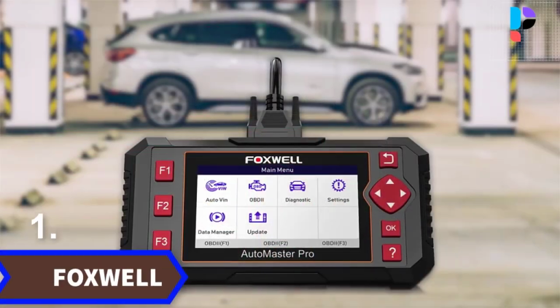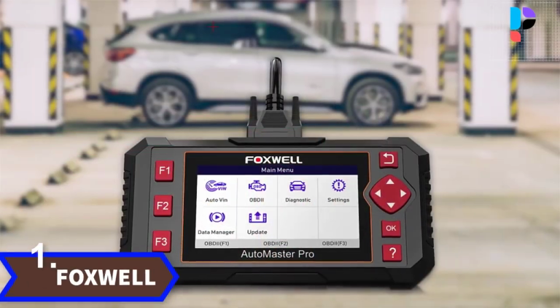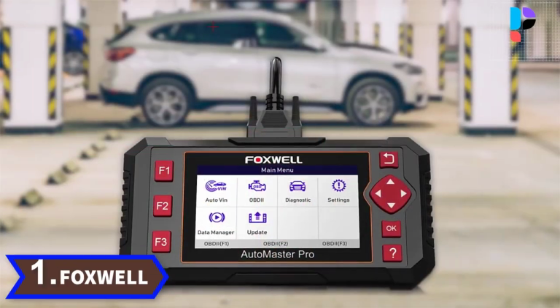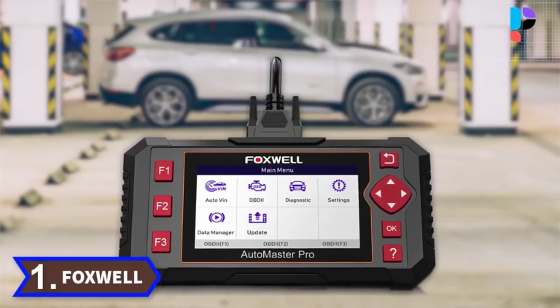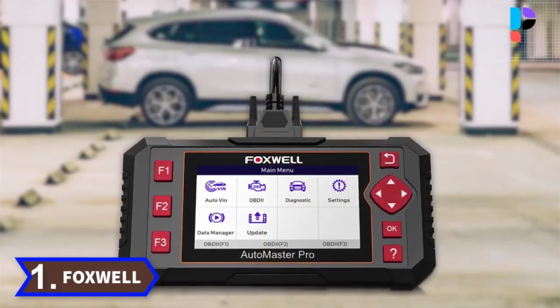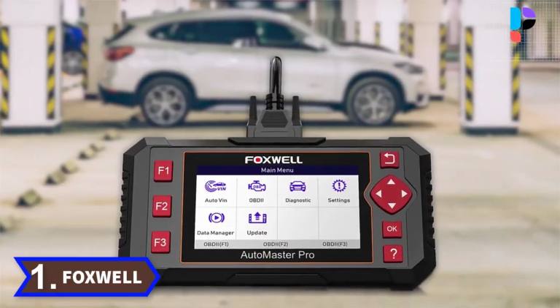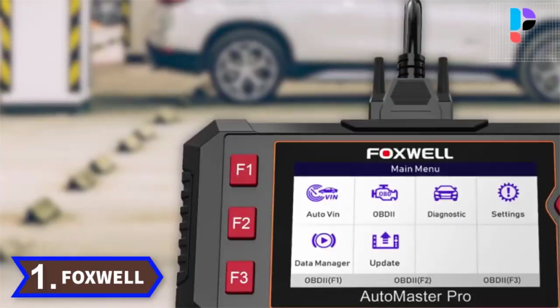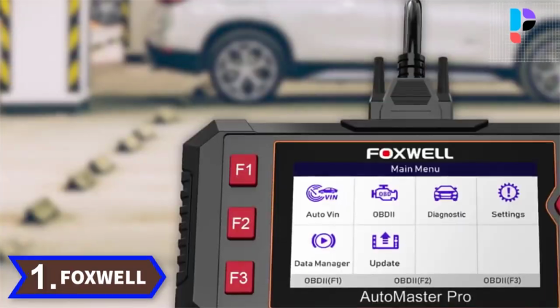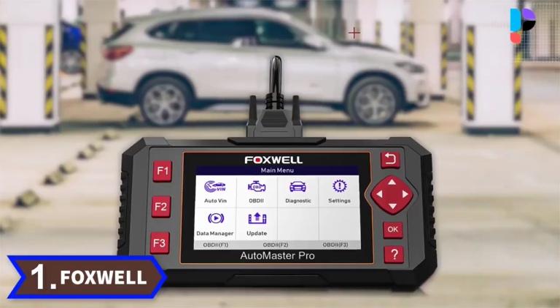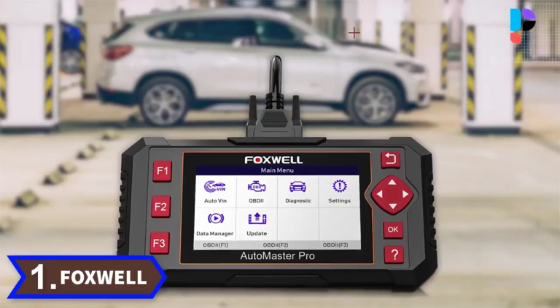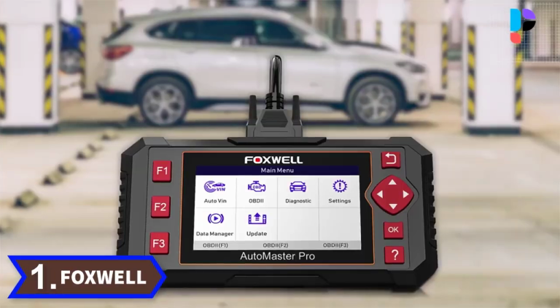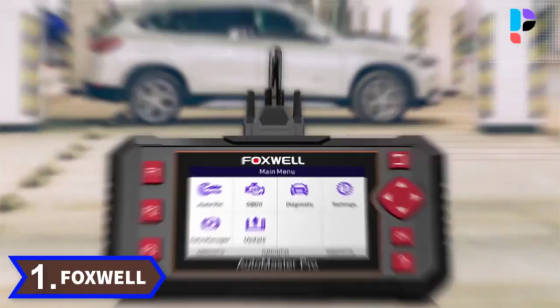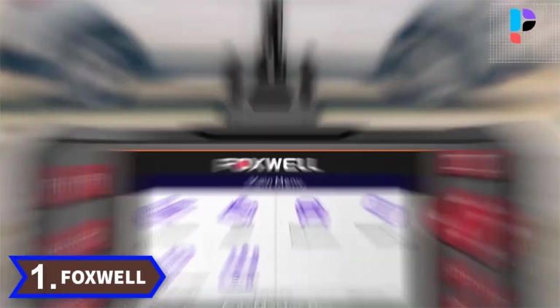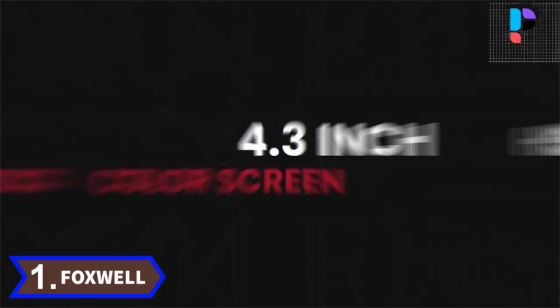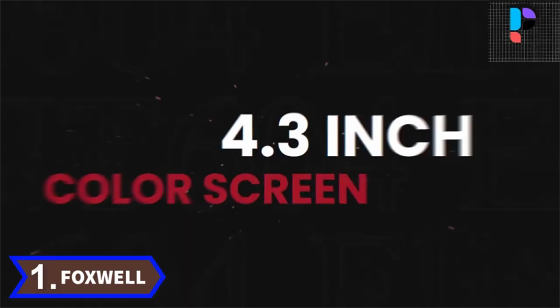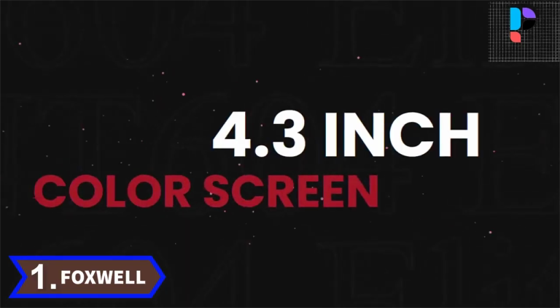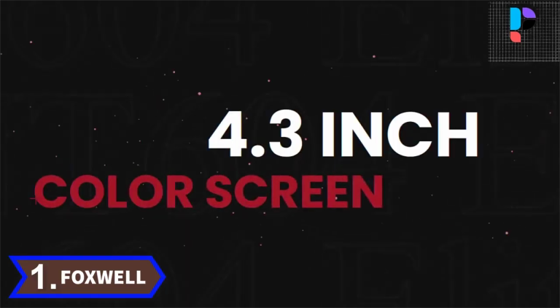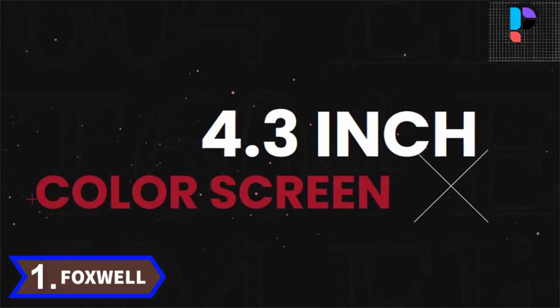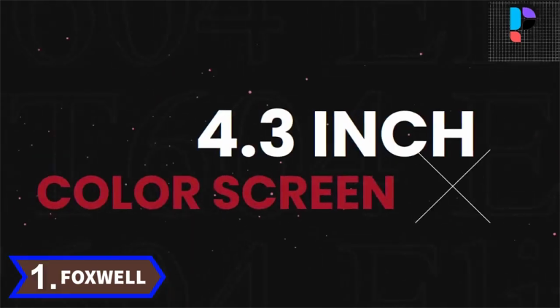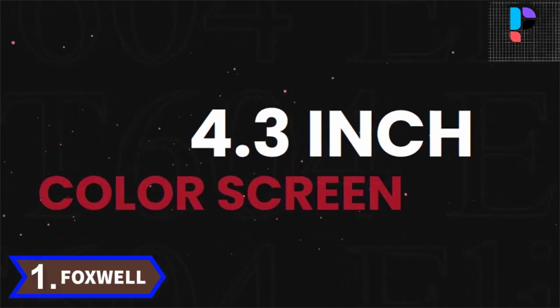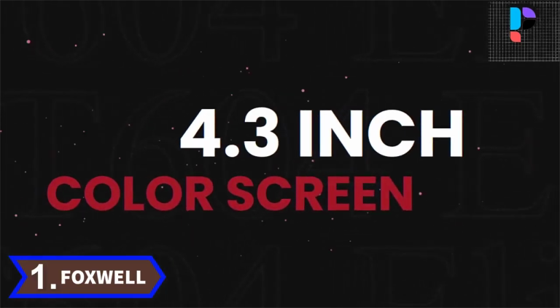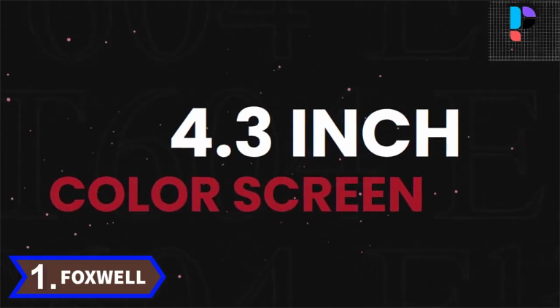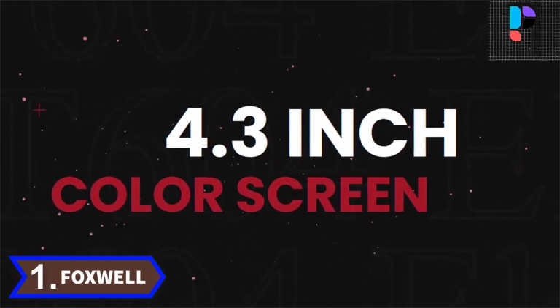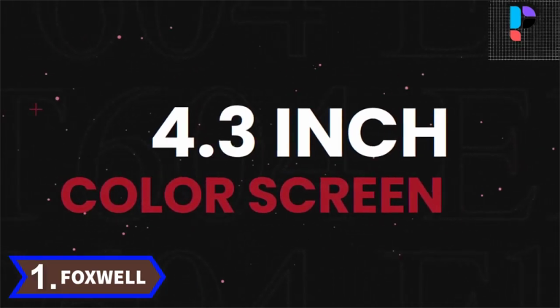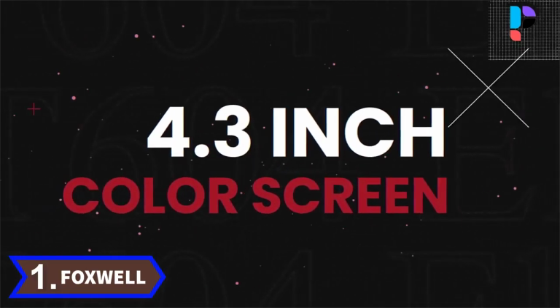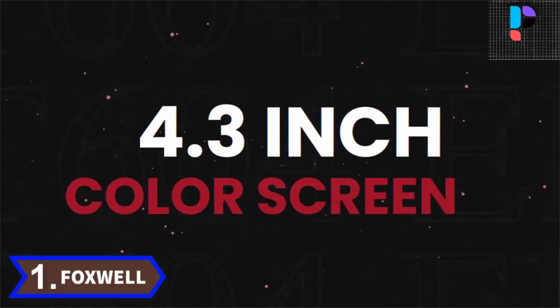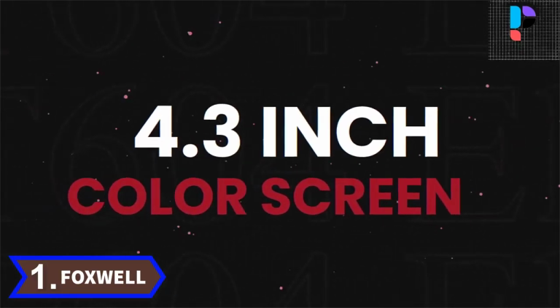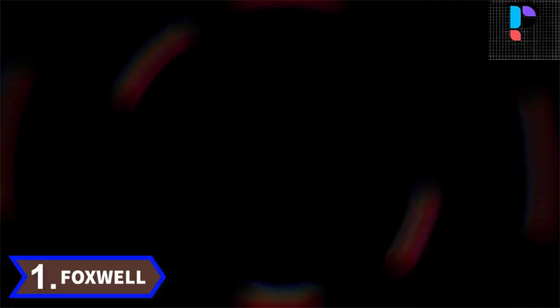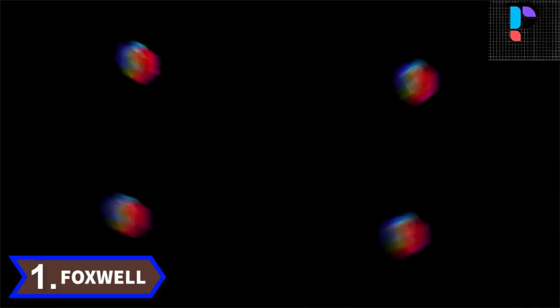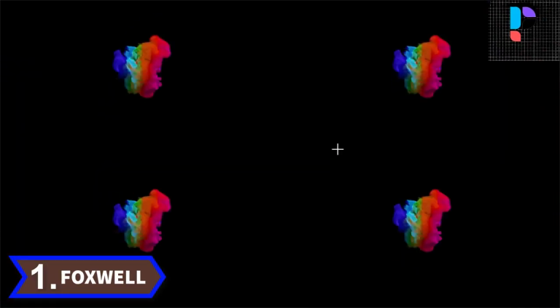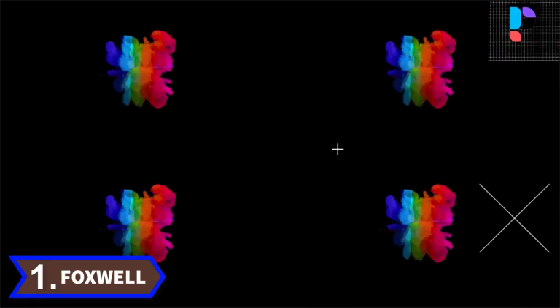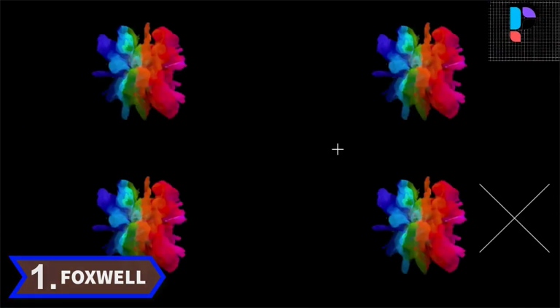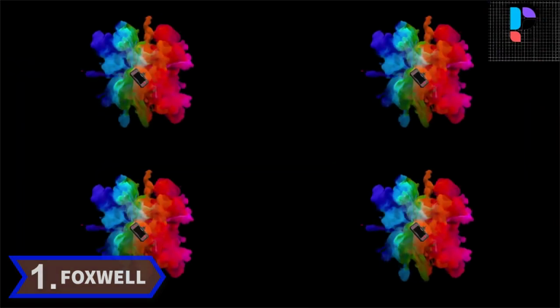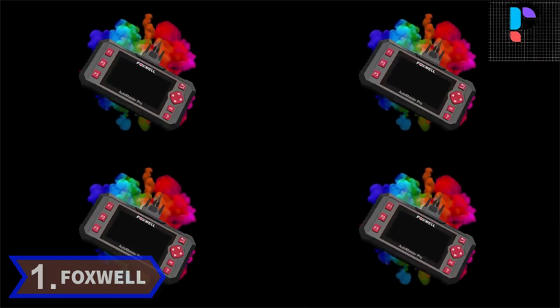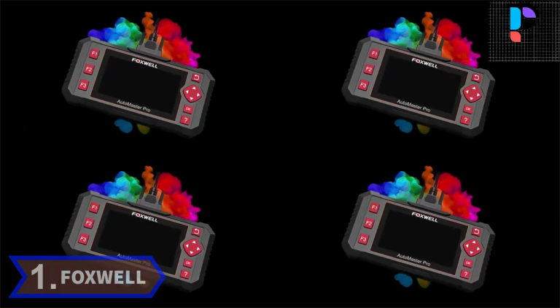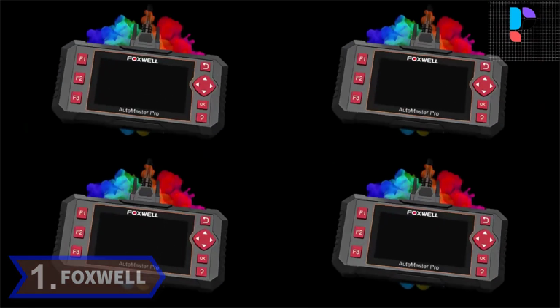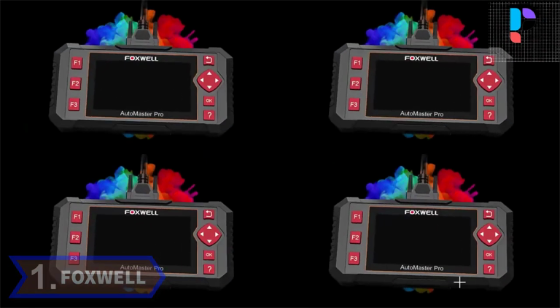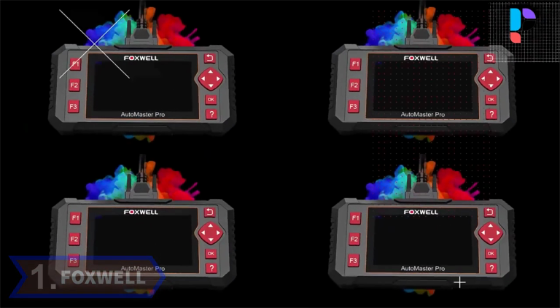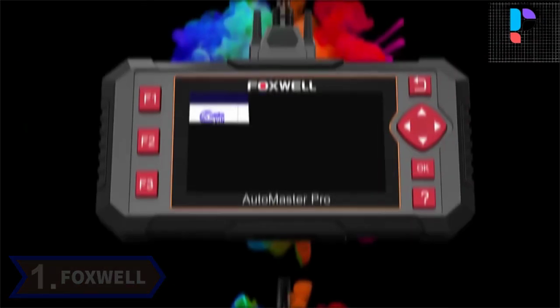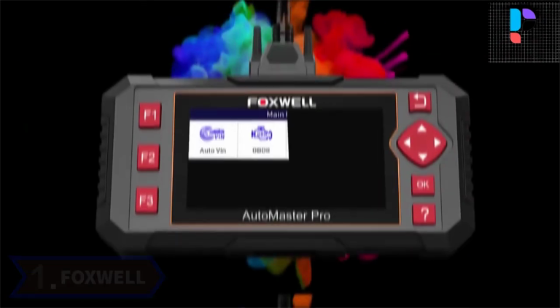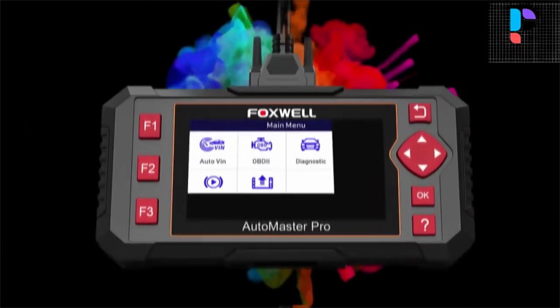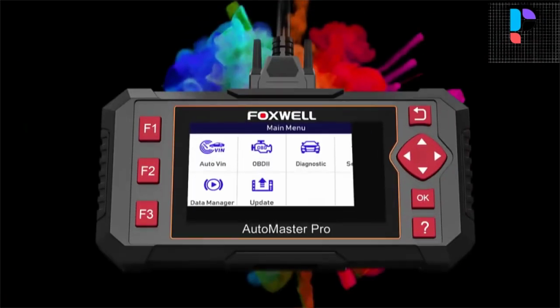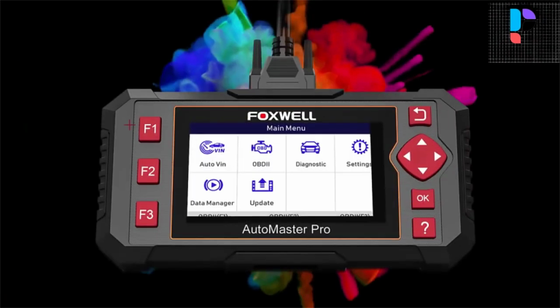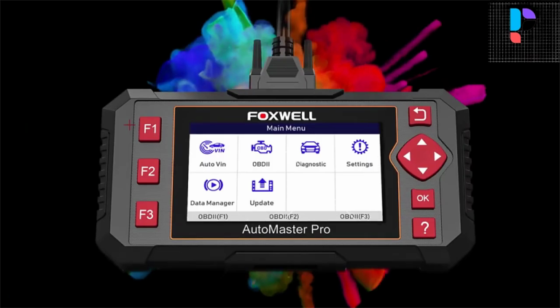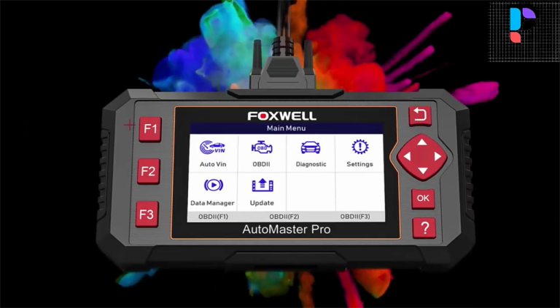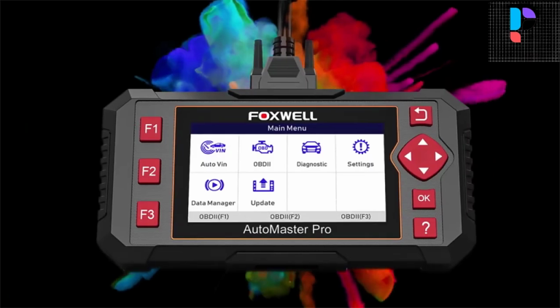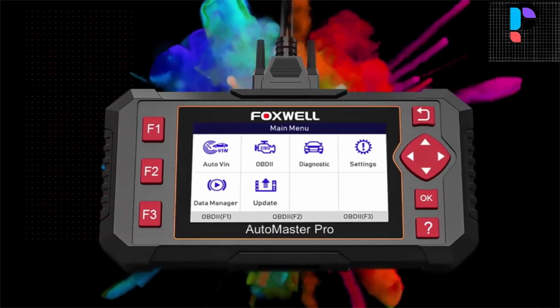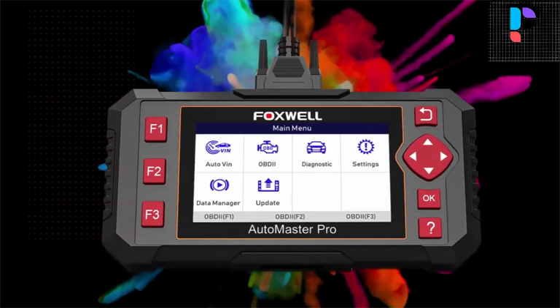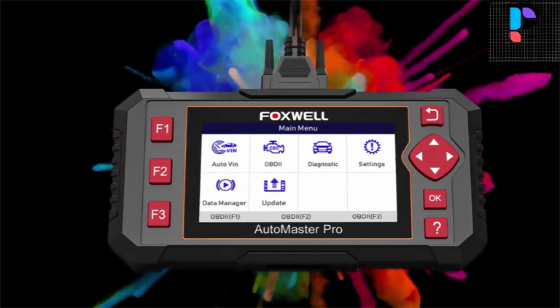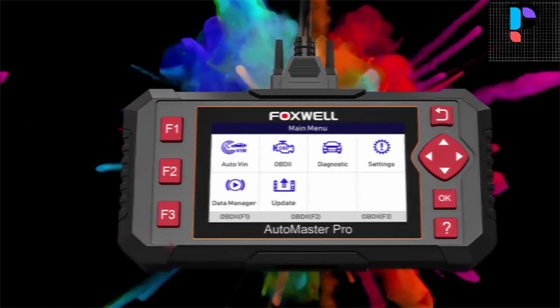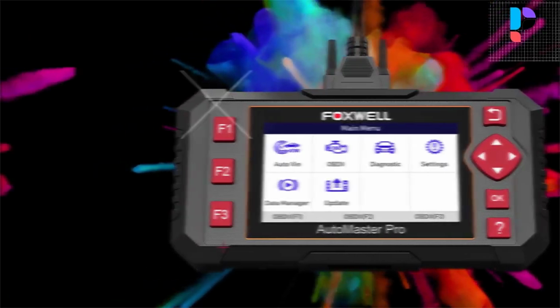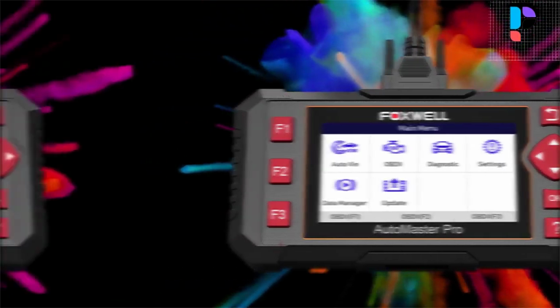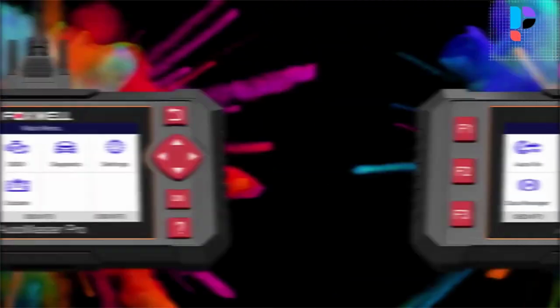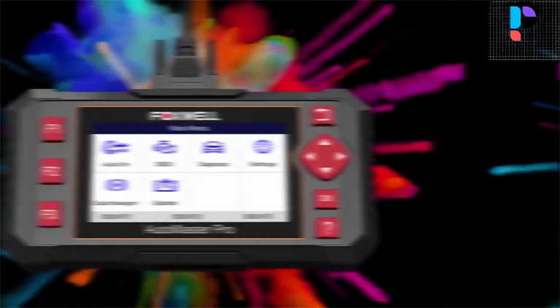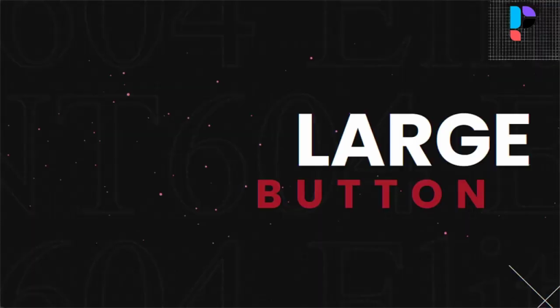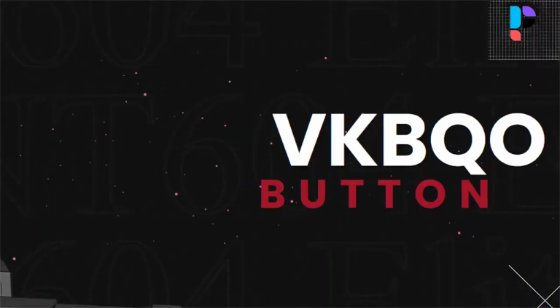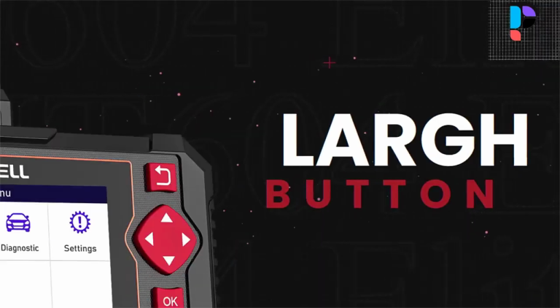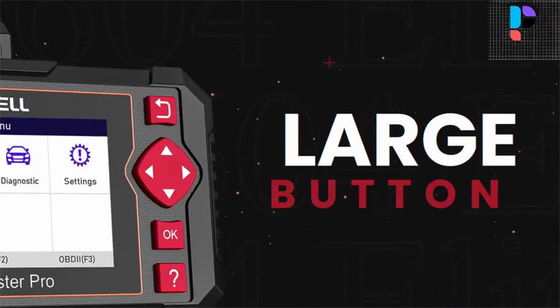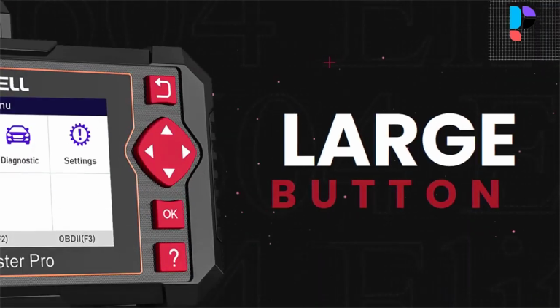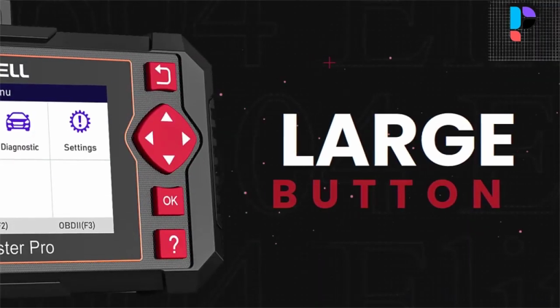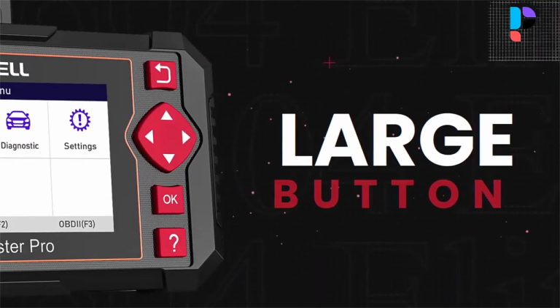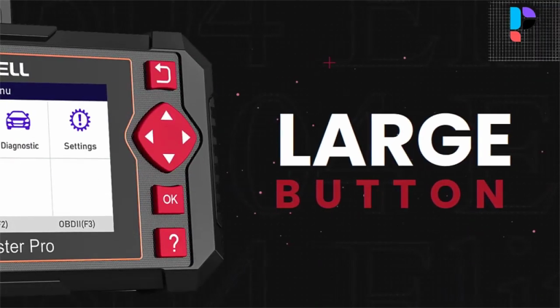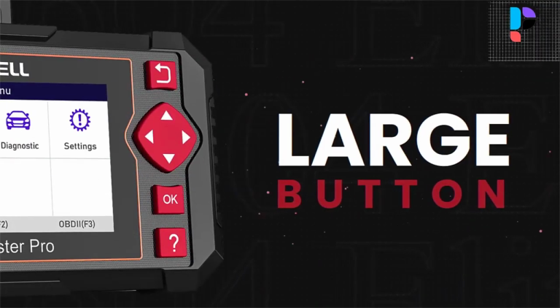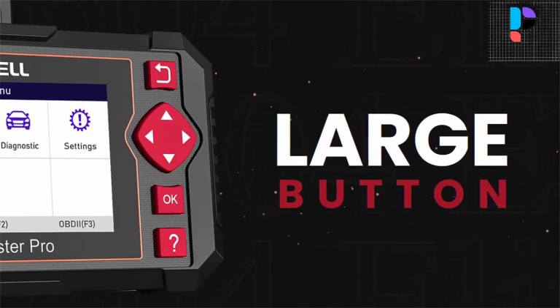Number 1. Brand name: Foxwell. Model number: NT604 Elite.